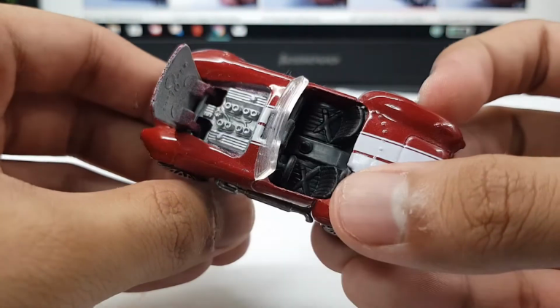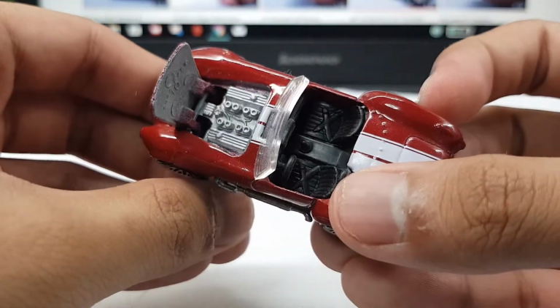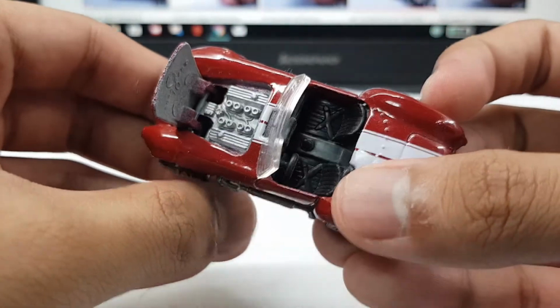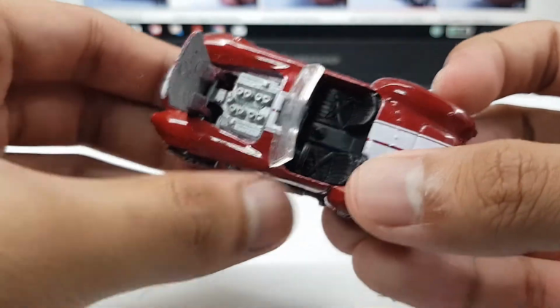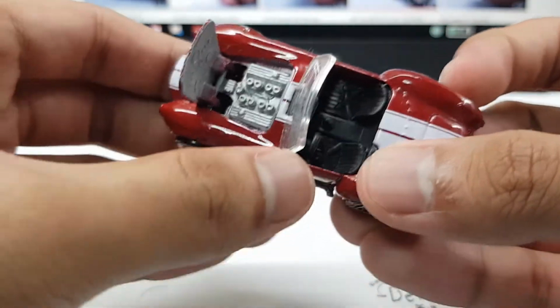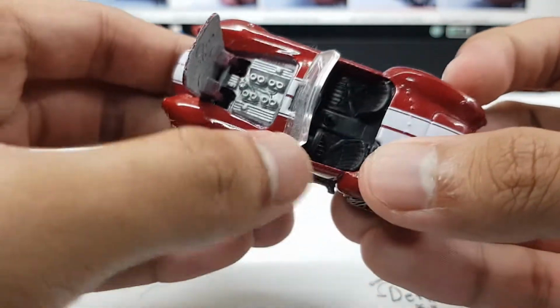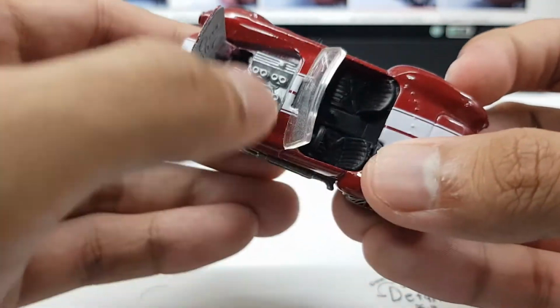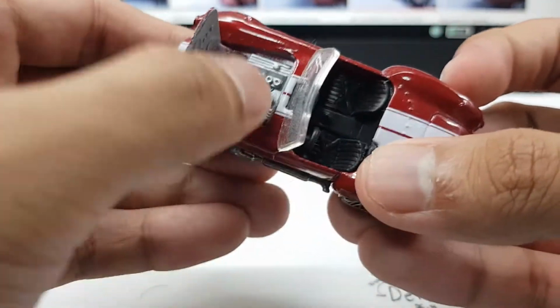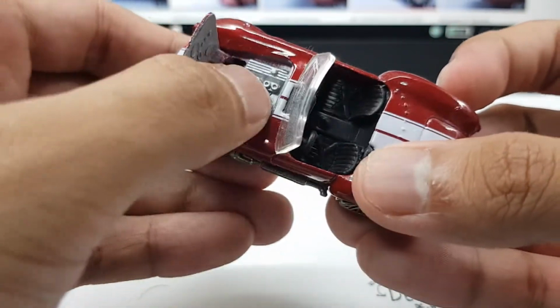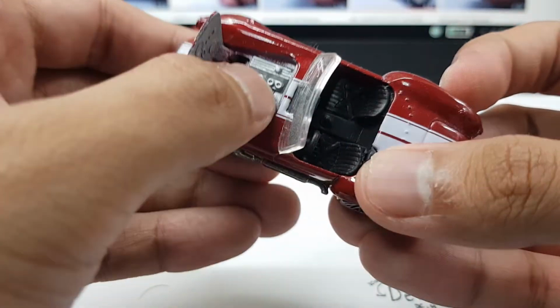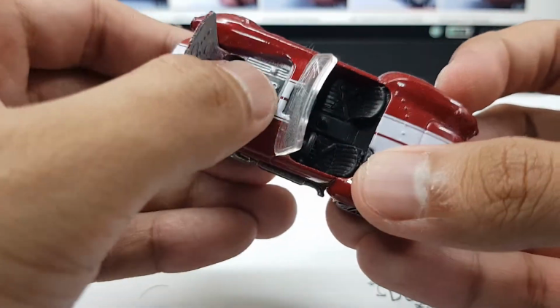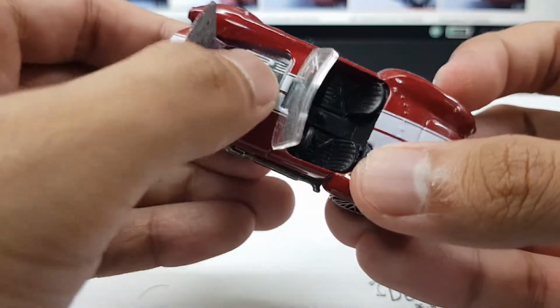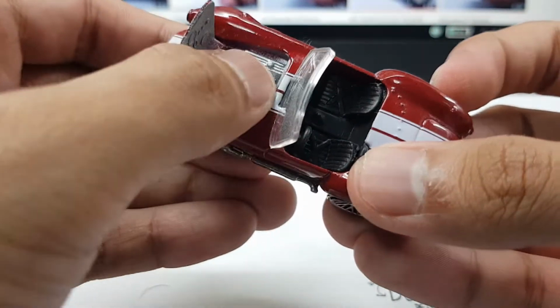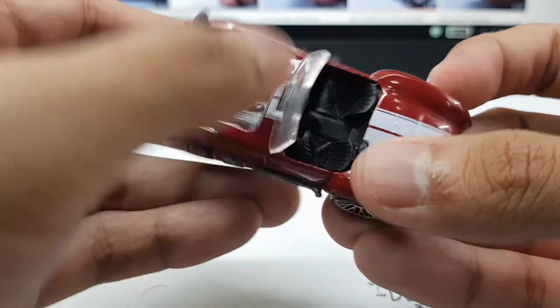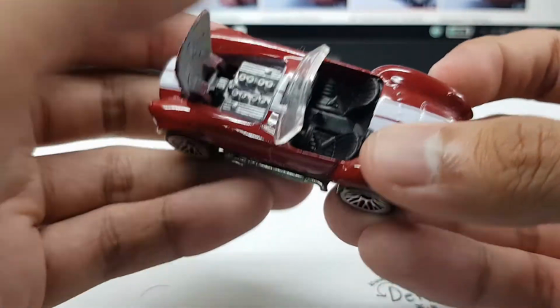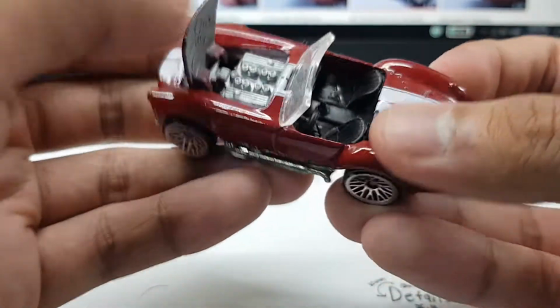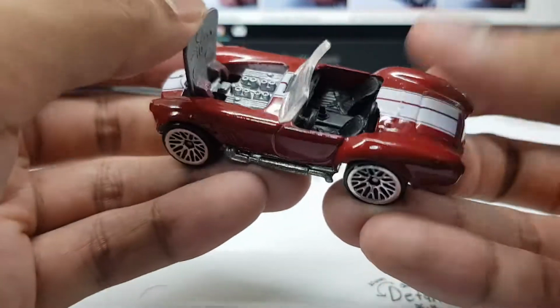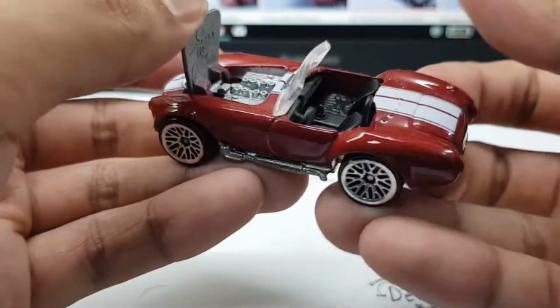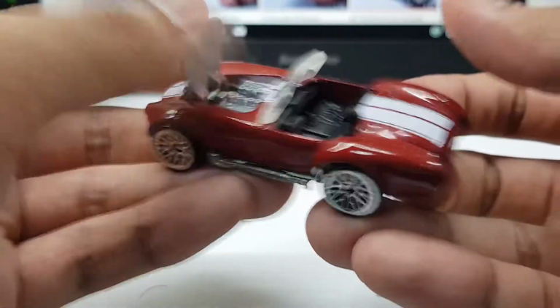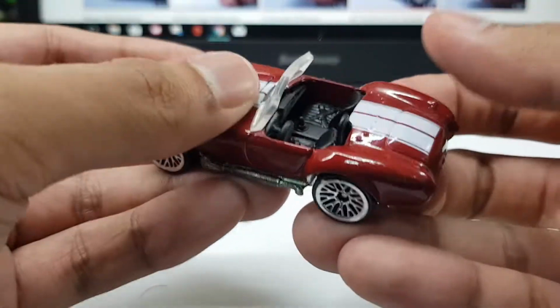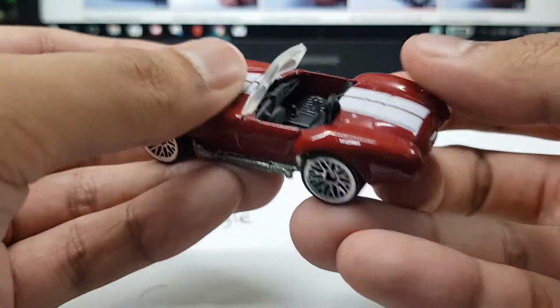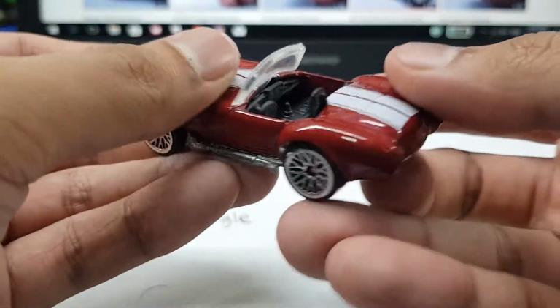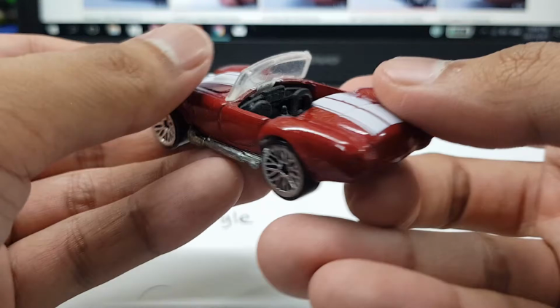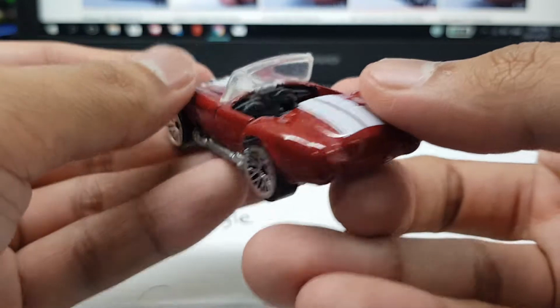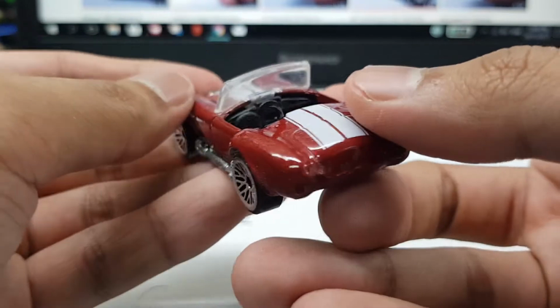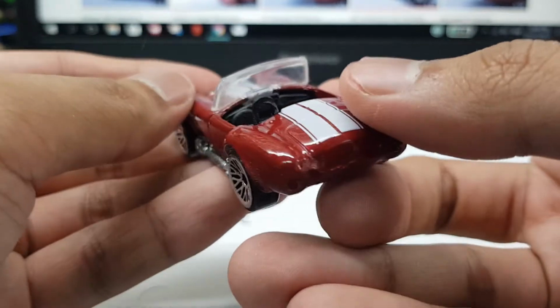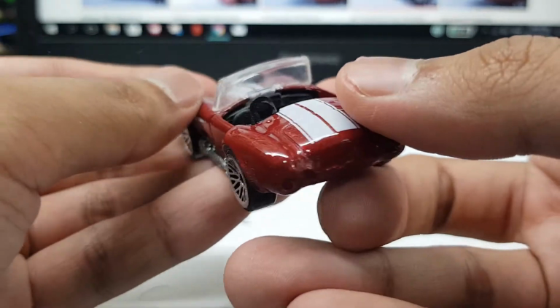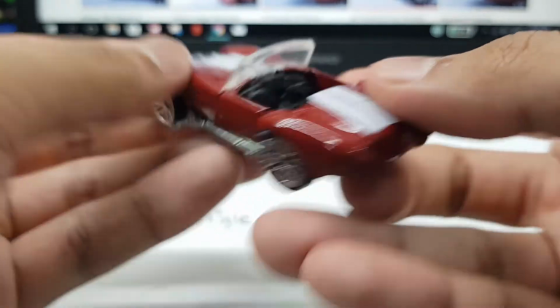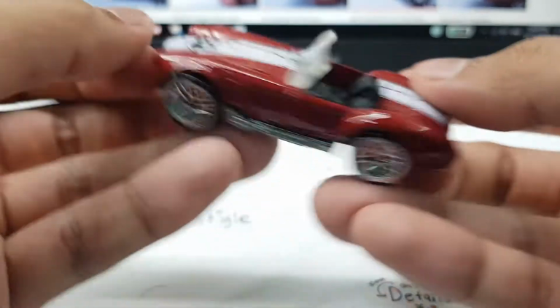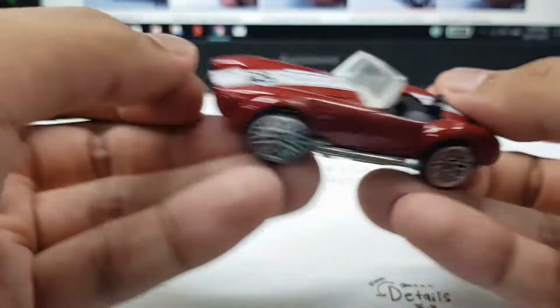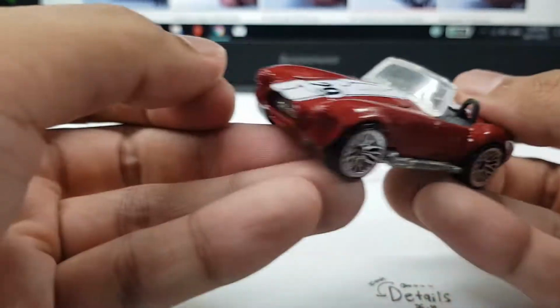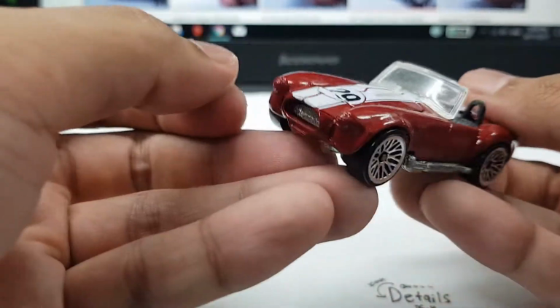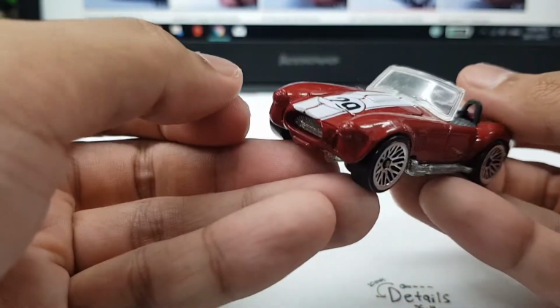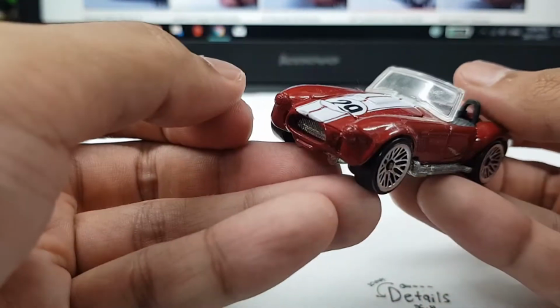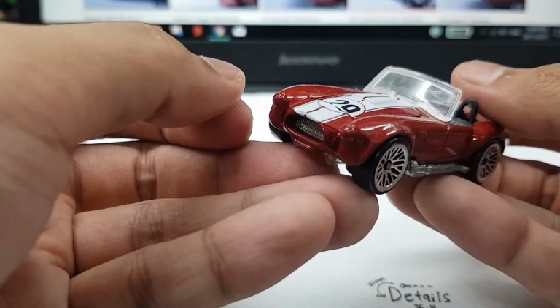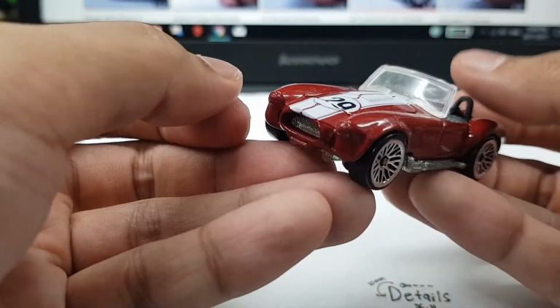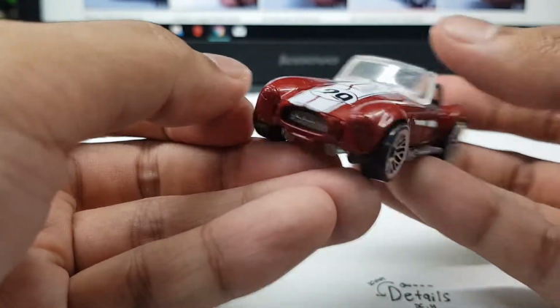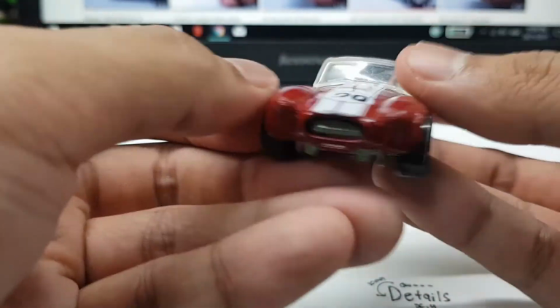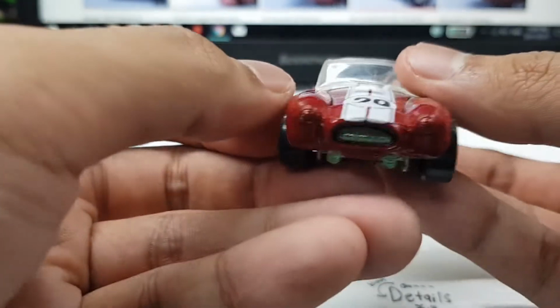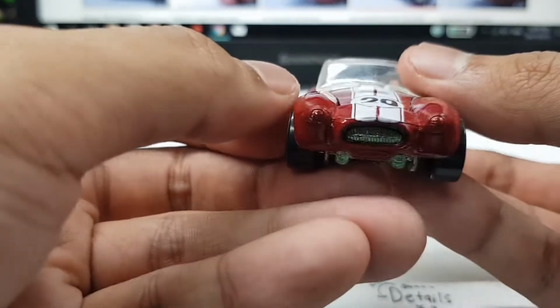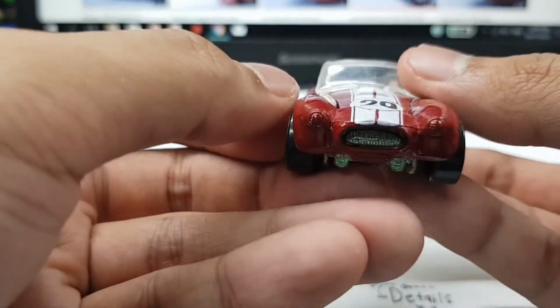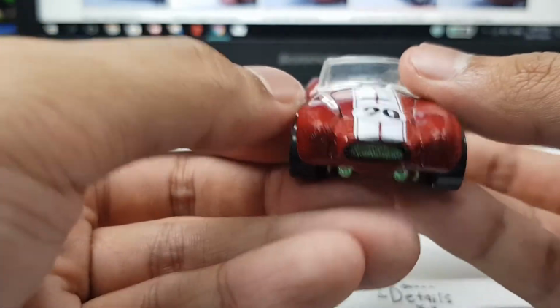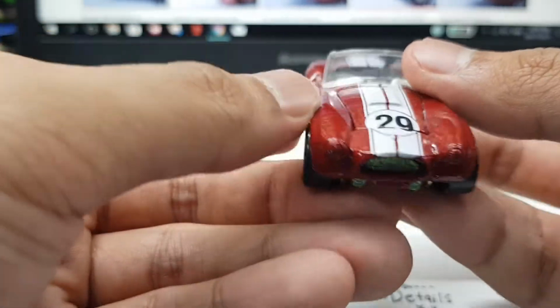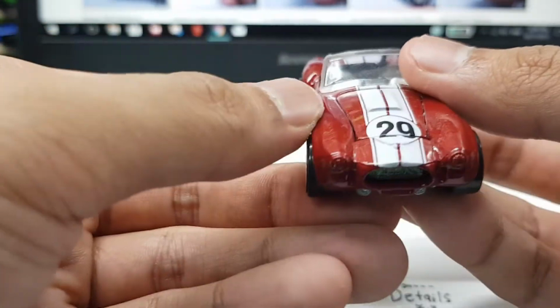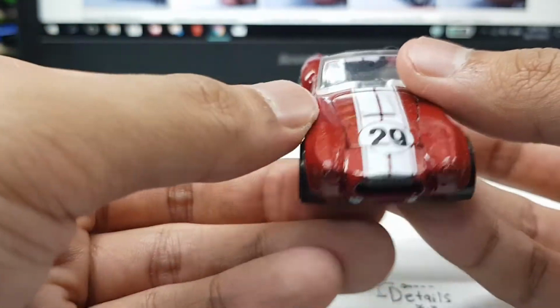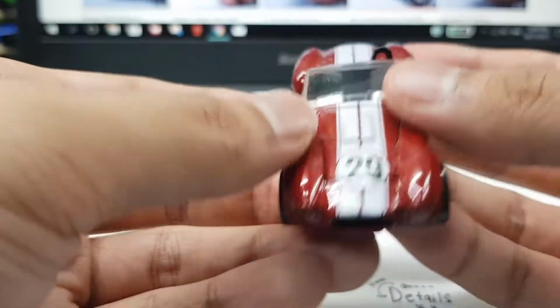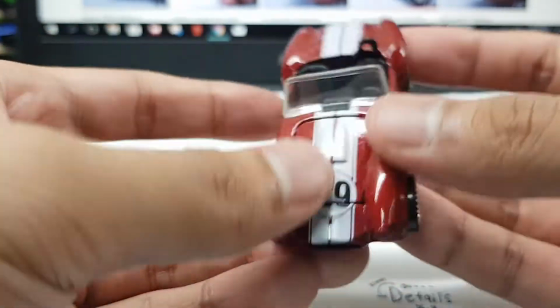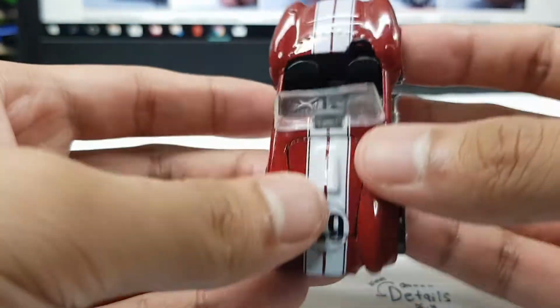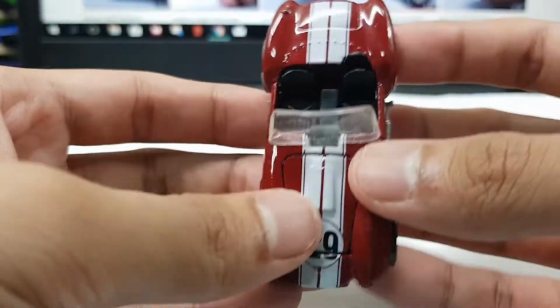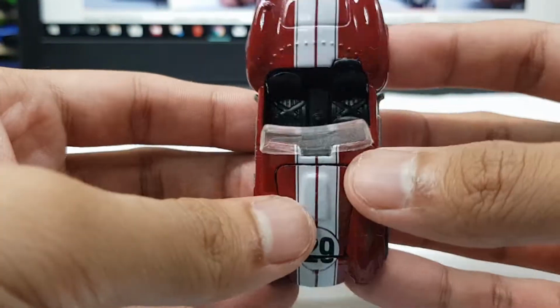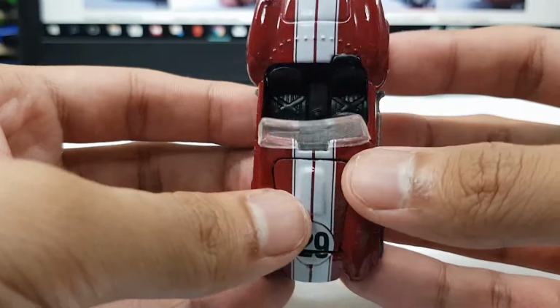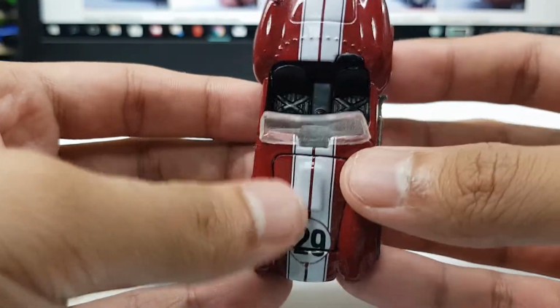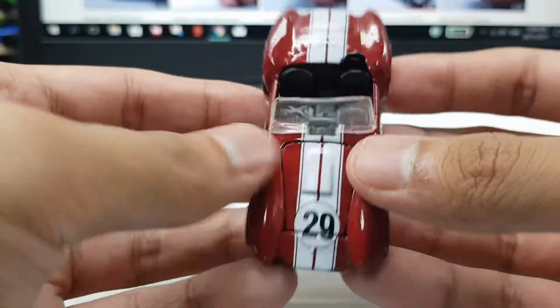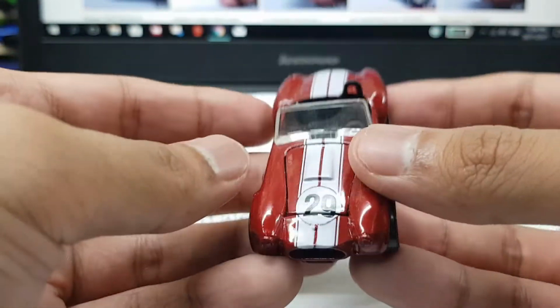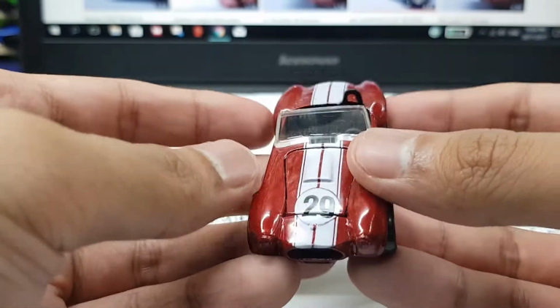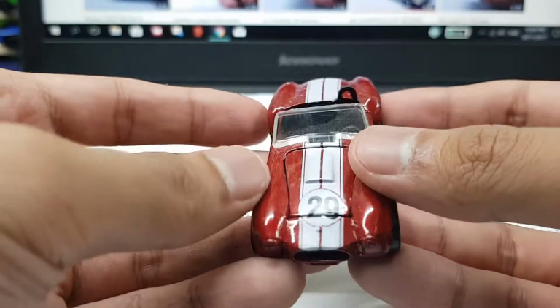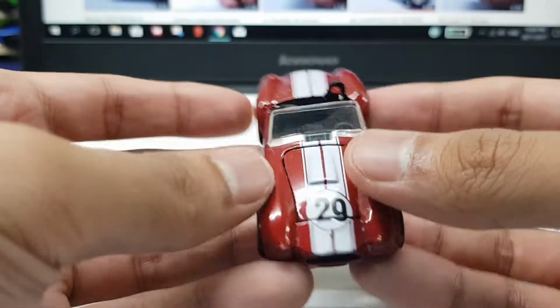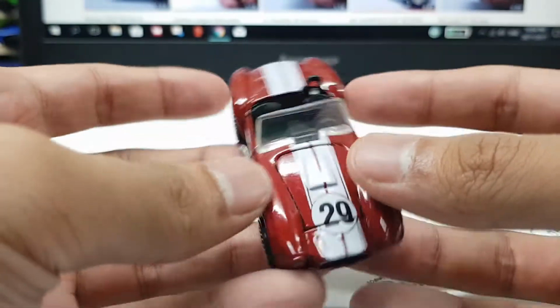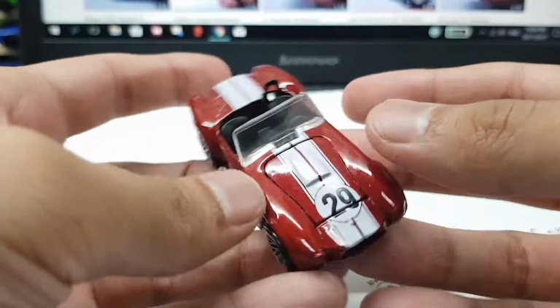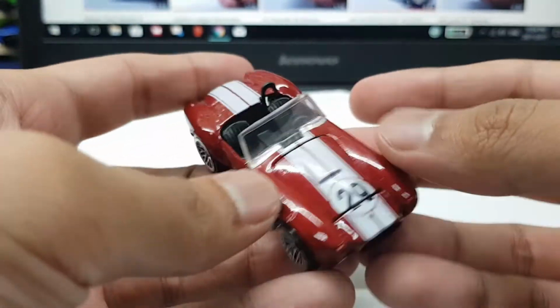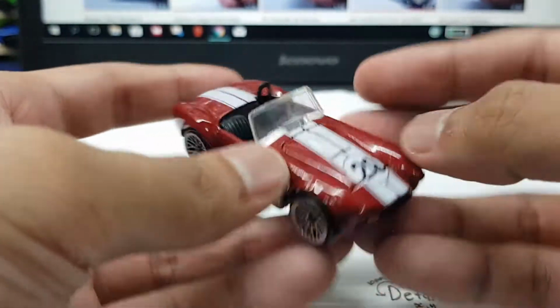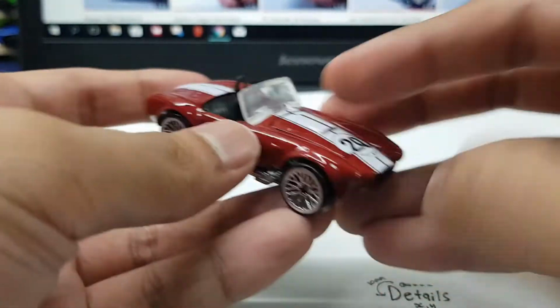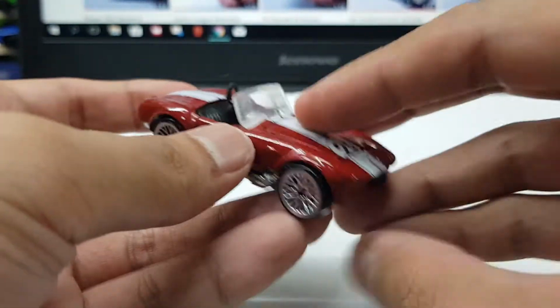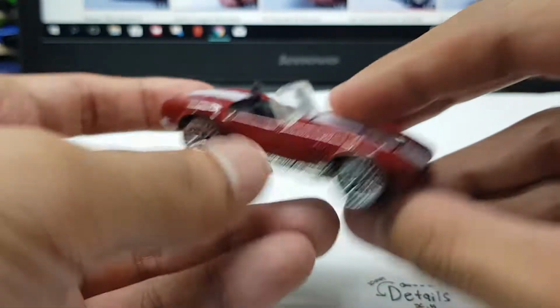And the hood opens — check that out. Metal engine. No front or real tampos, but that's alright.